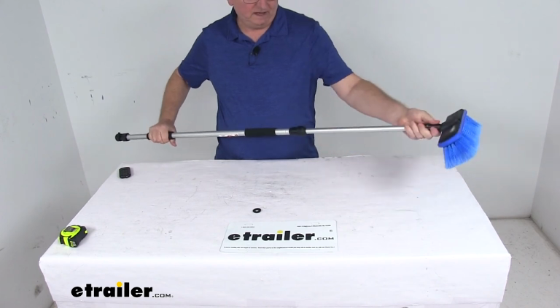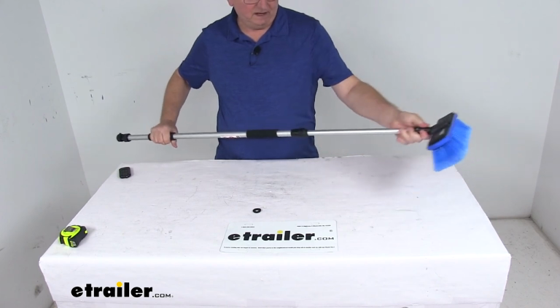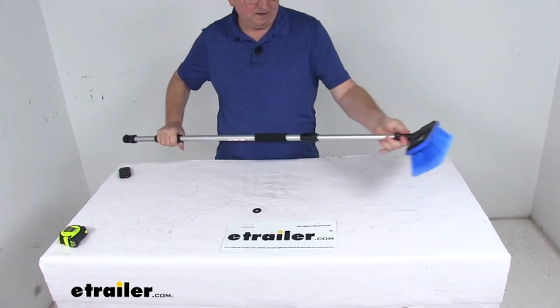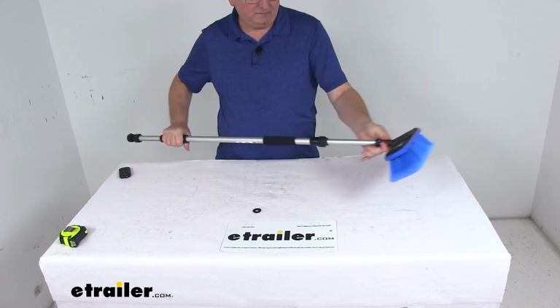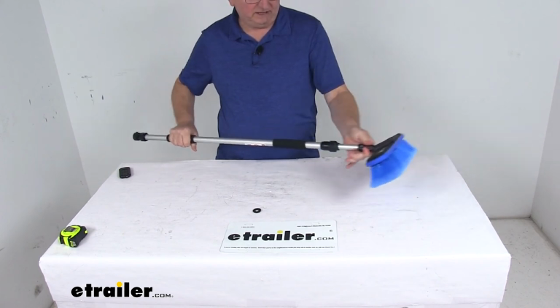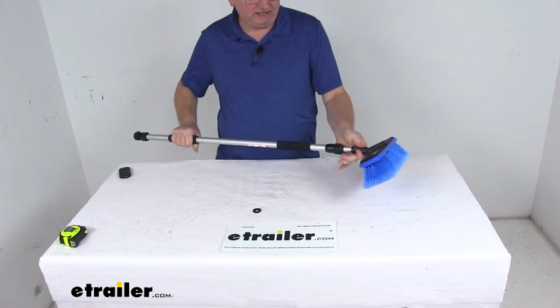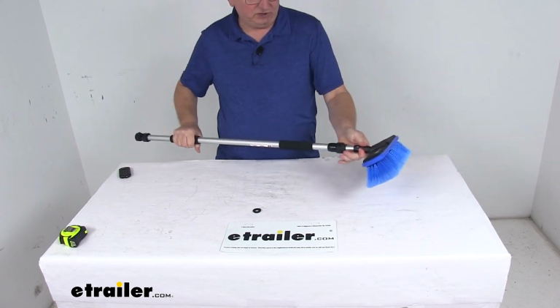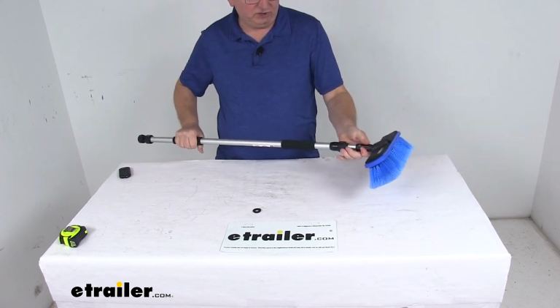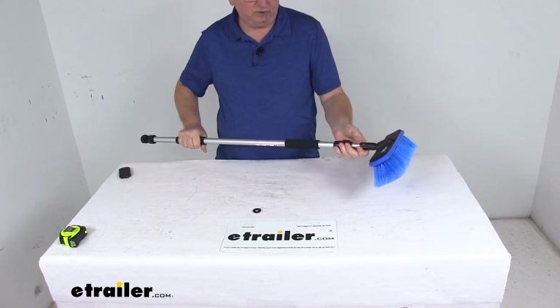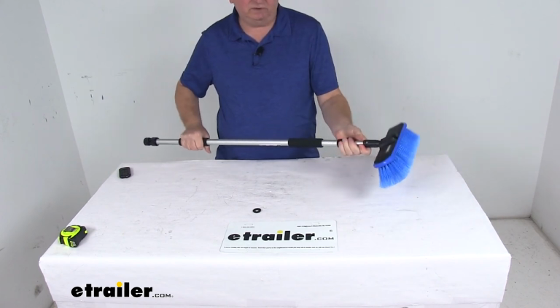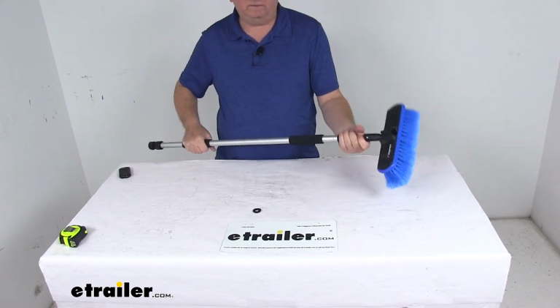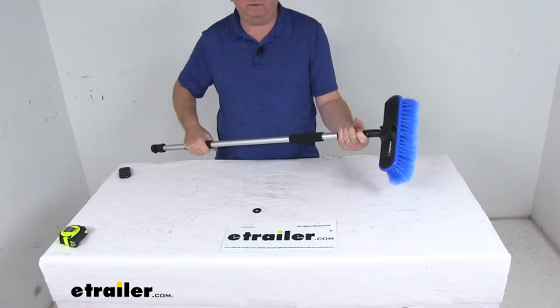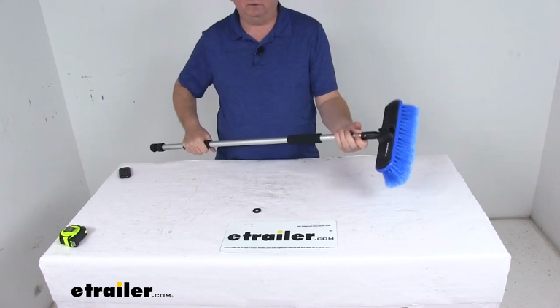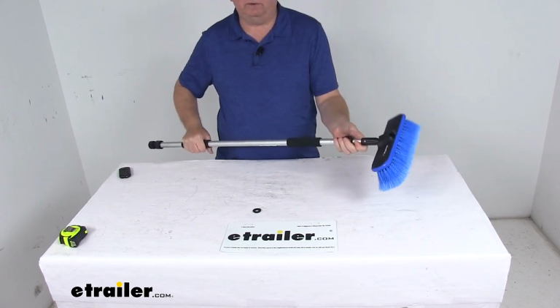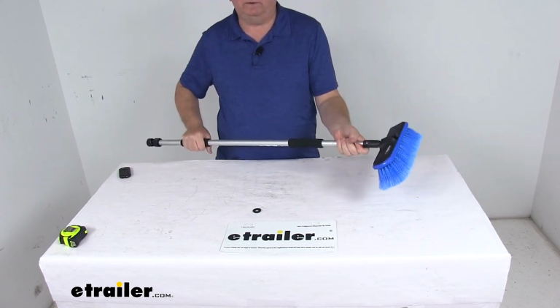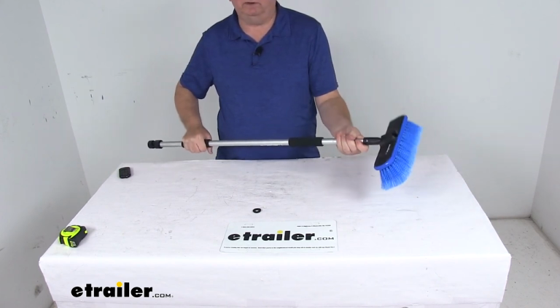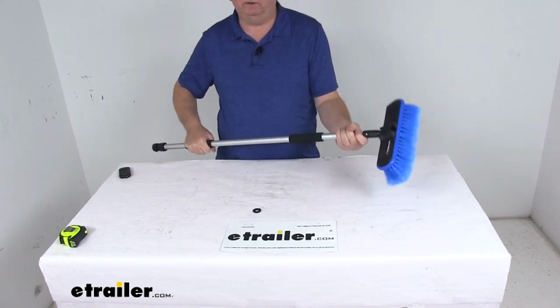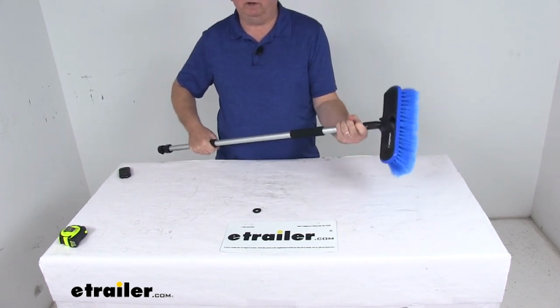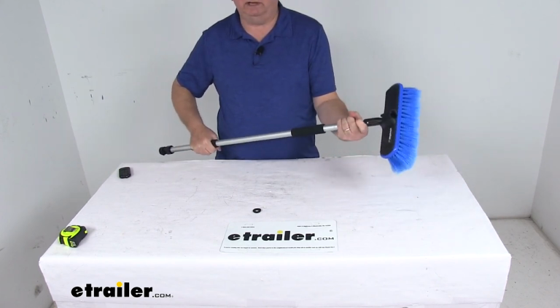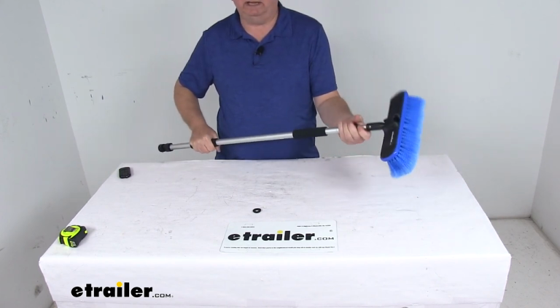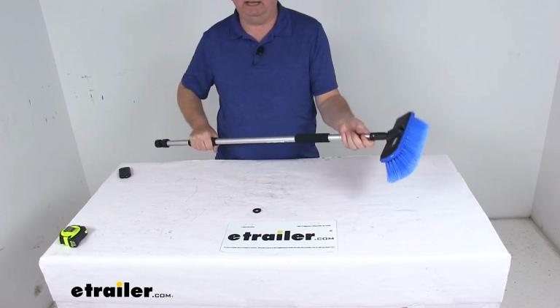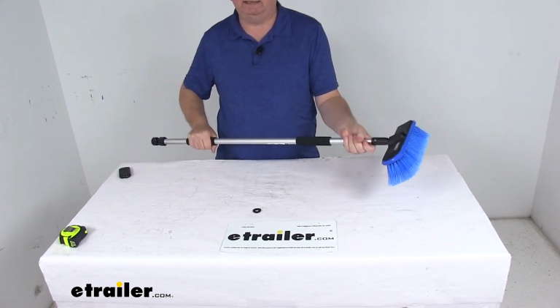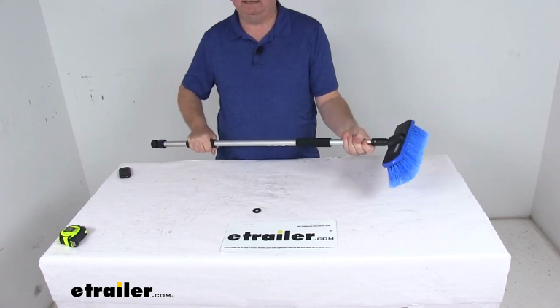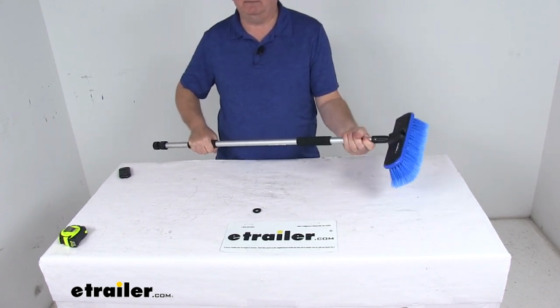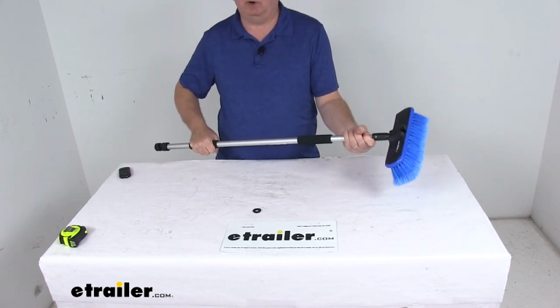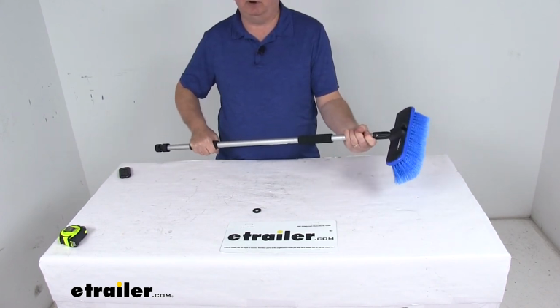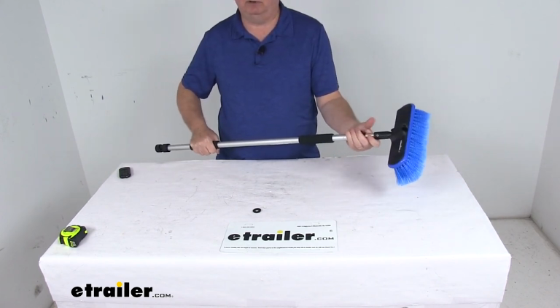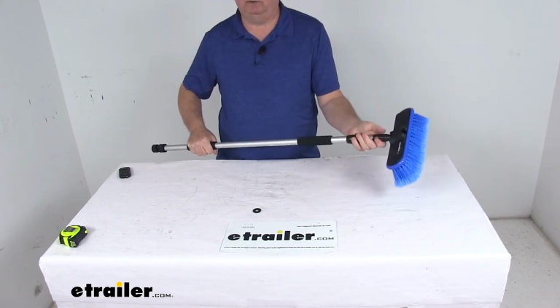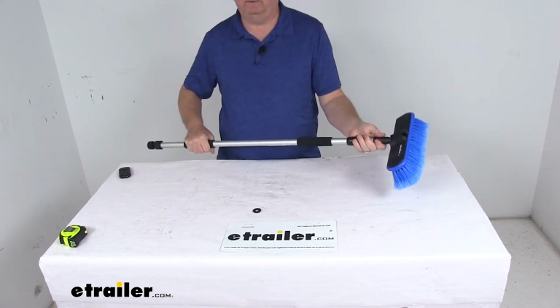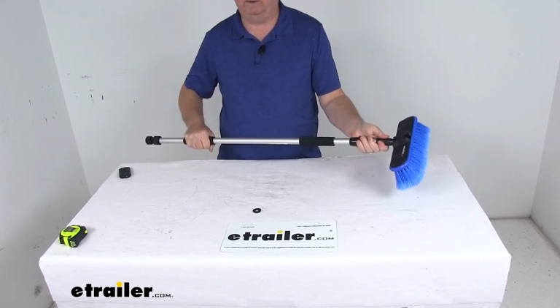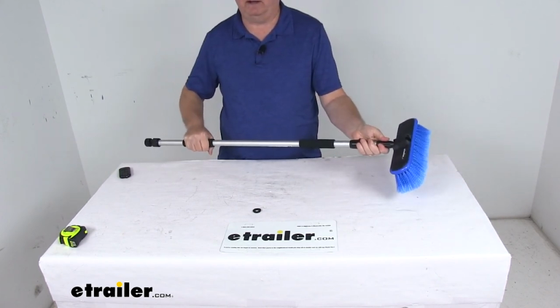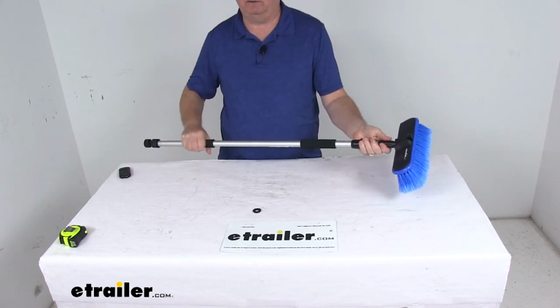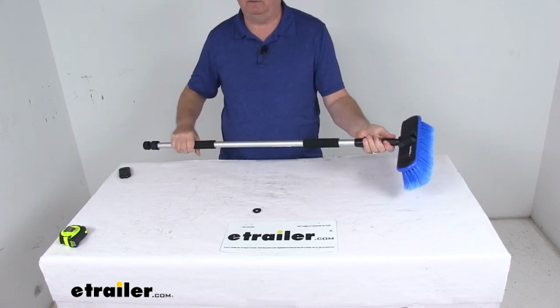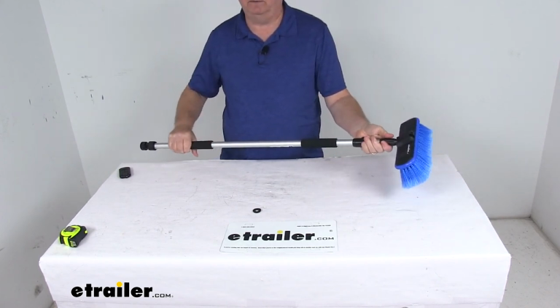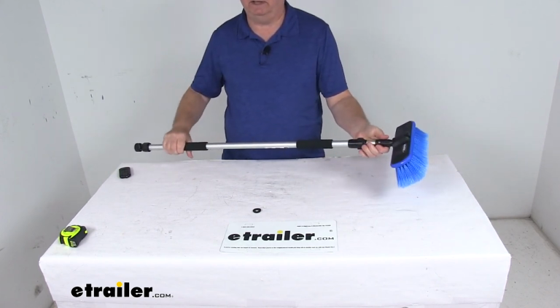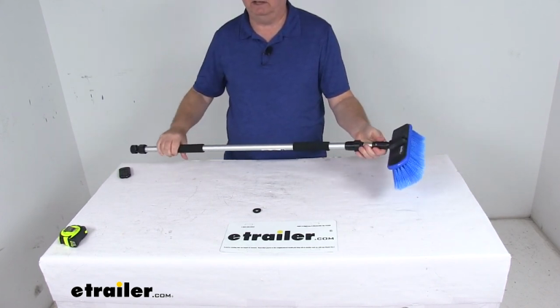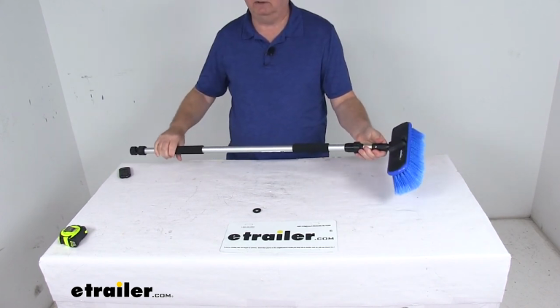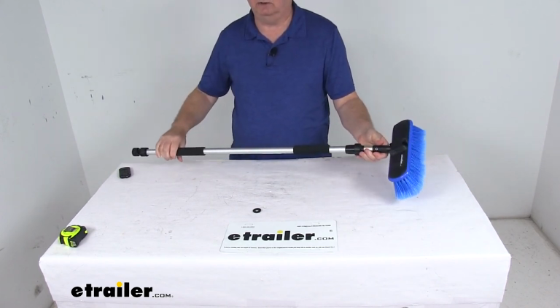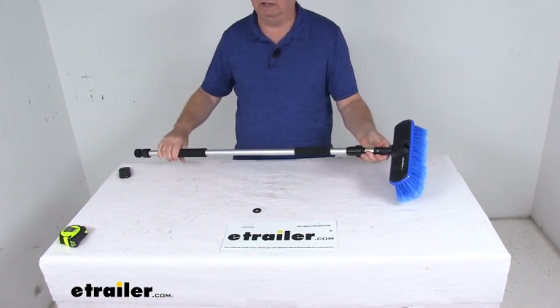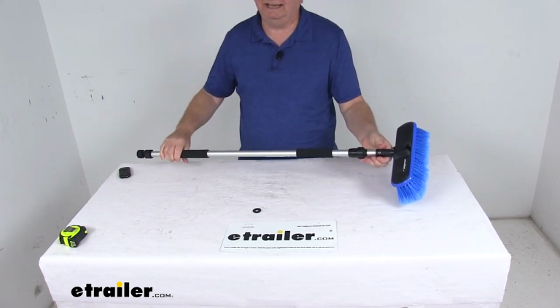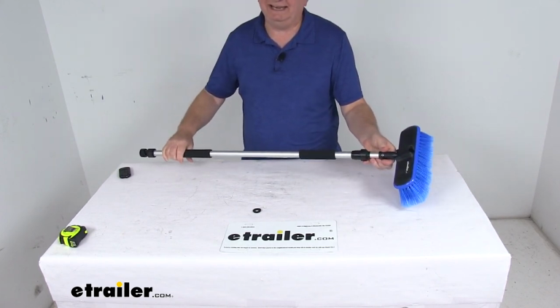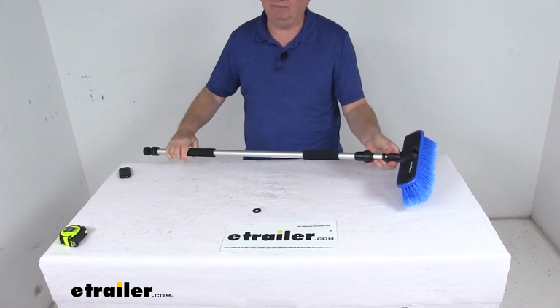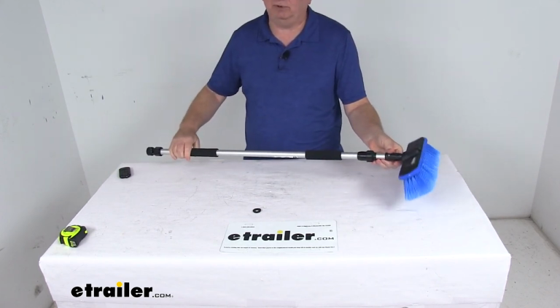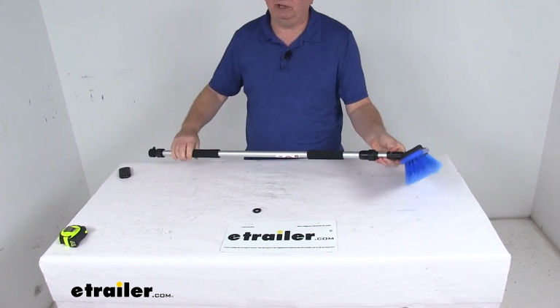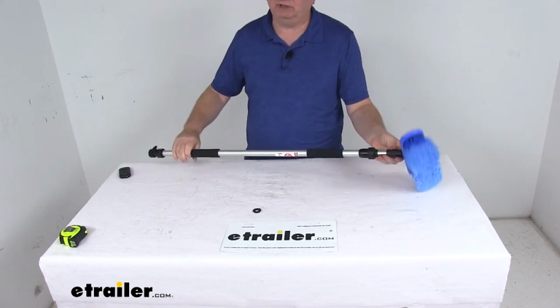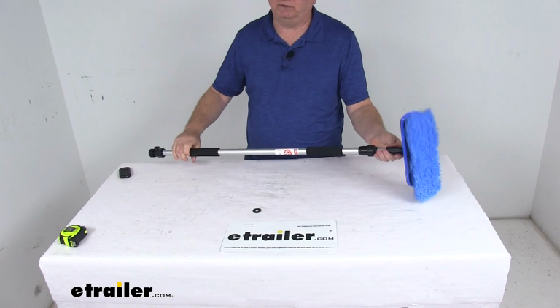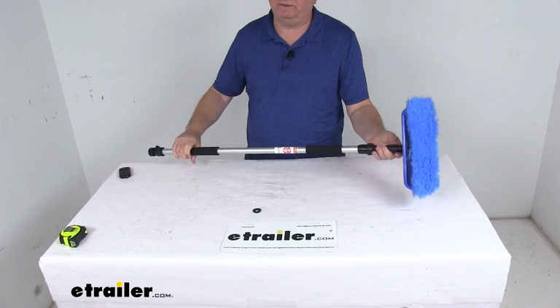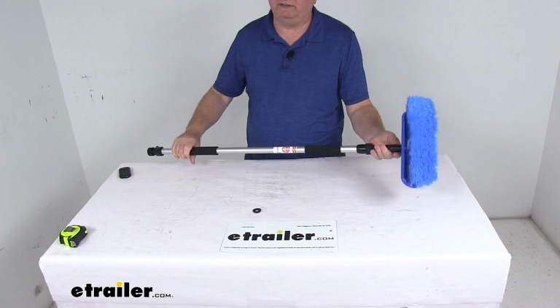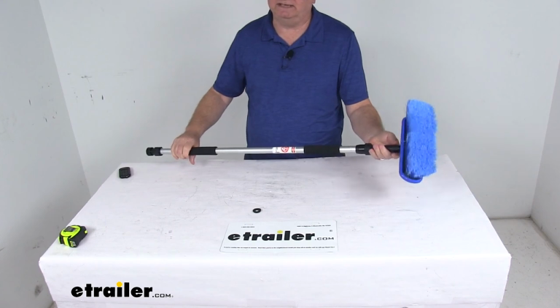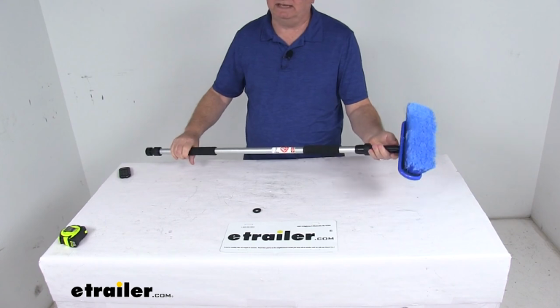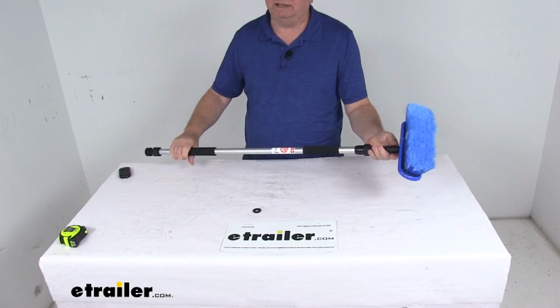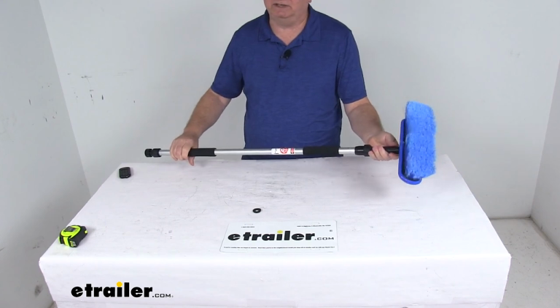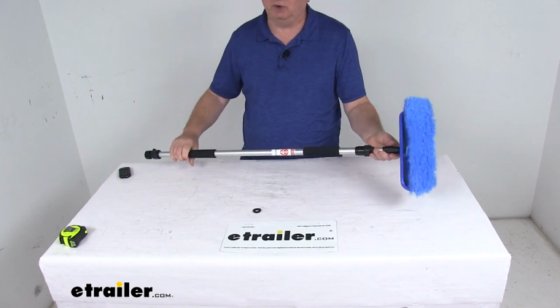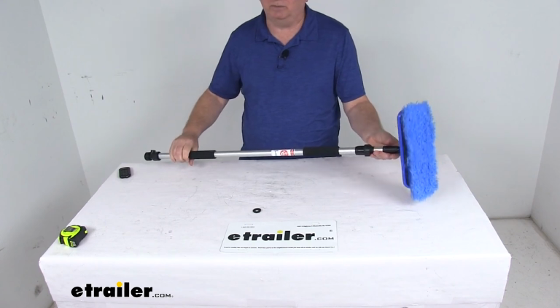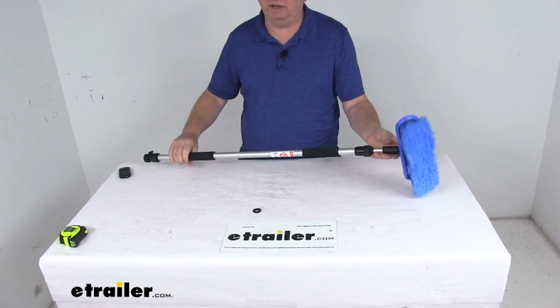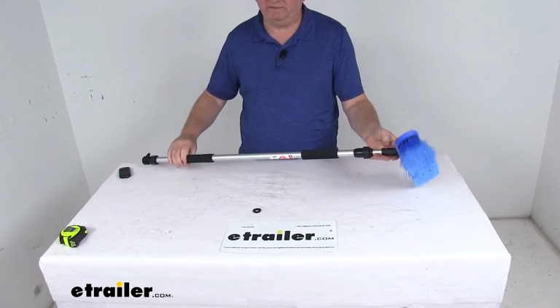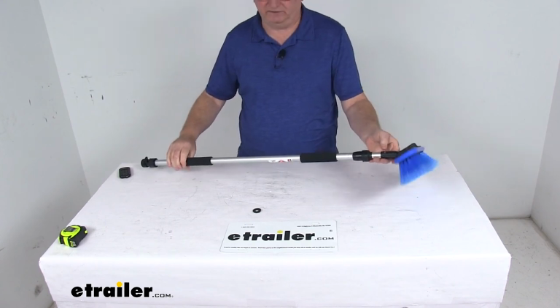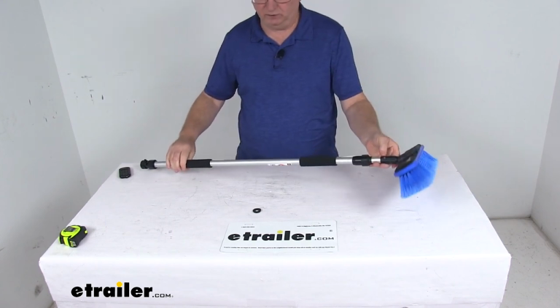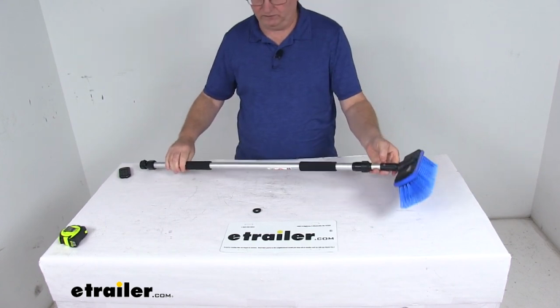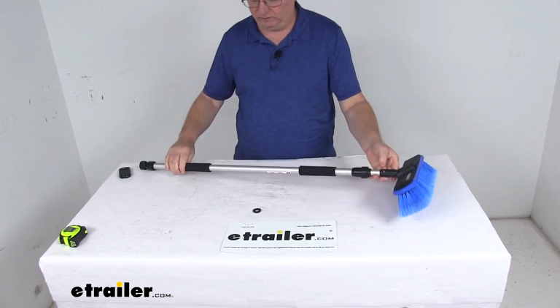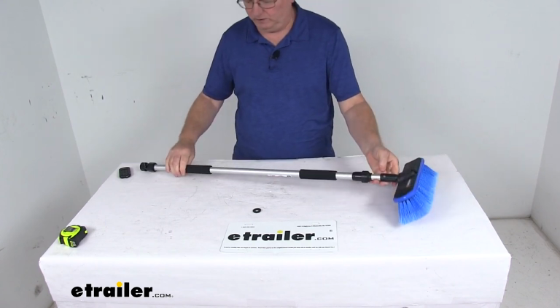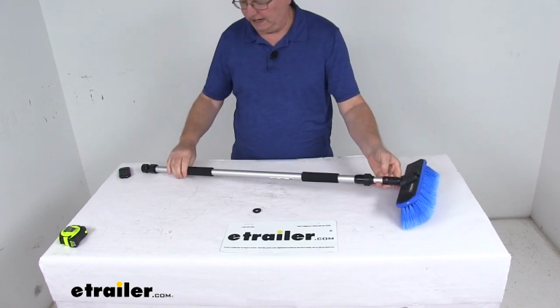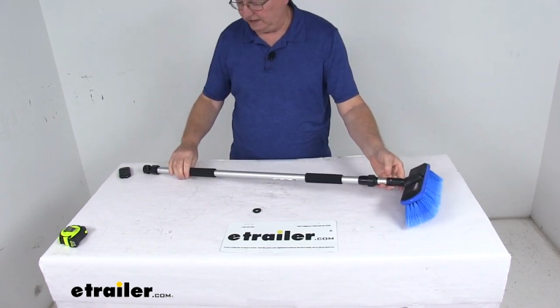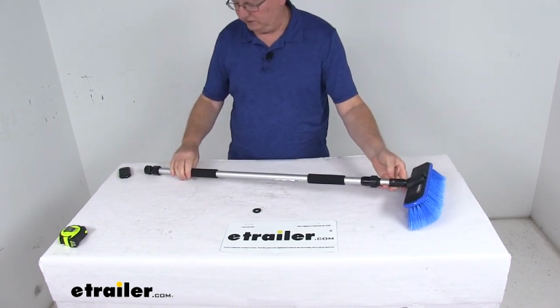That should do it for the review on the SM Arnold Fountain Vehicle Cleaning Brush with the telescoping flow-through handle.